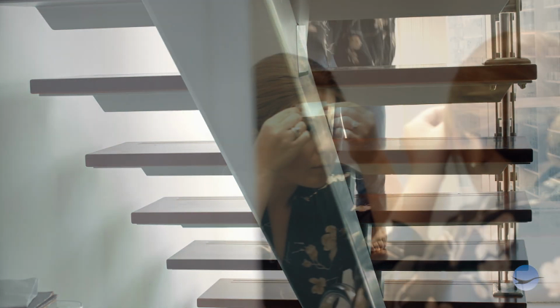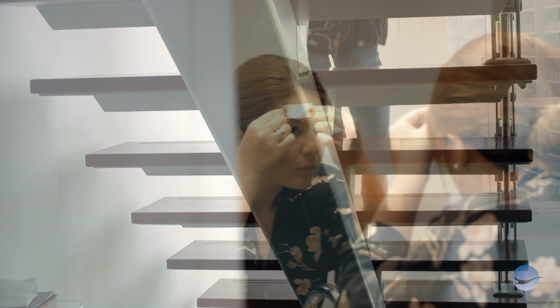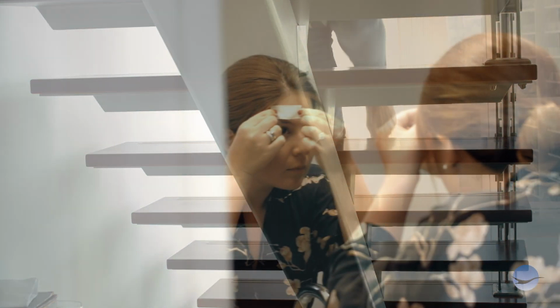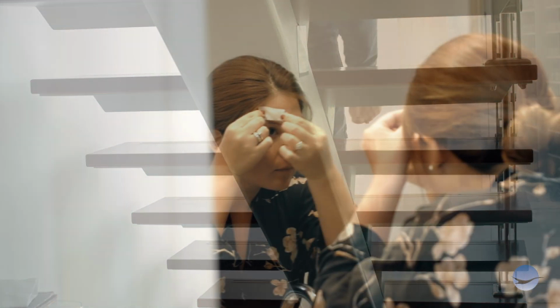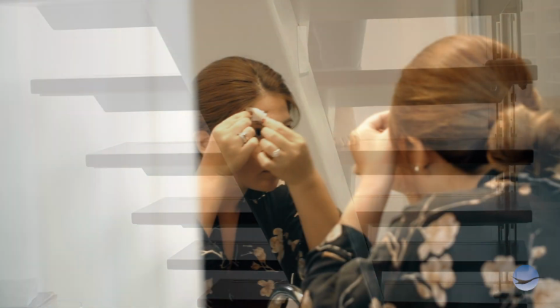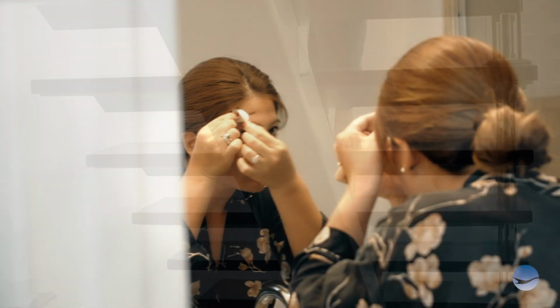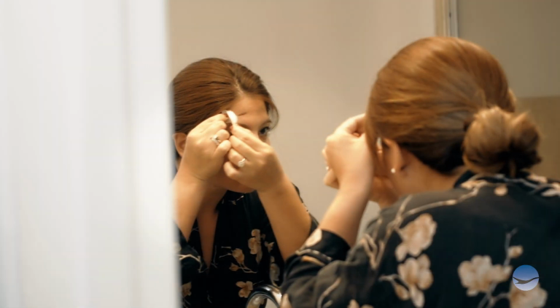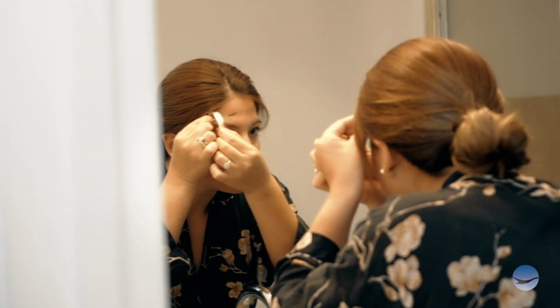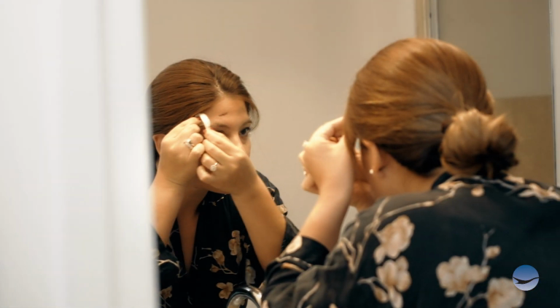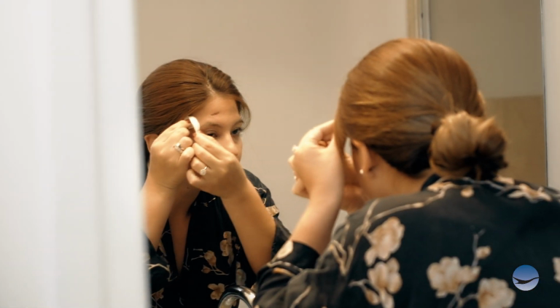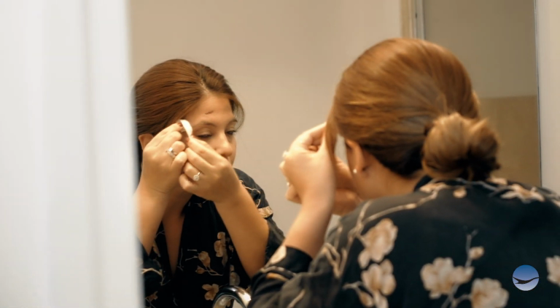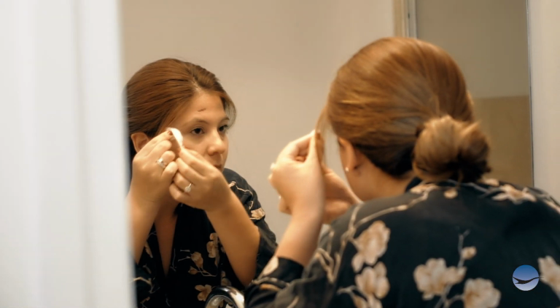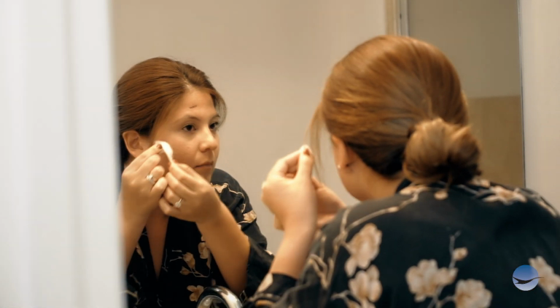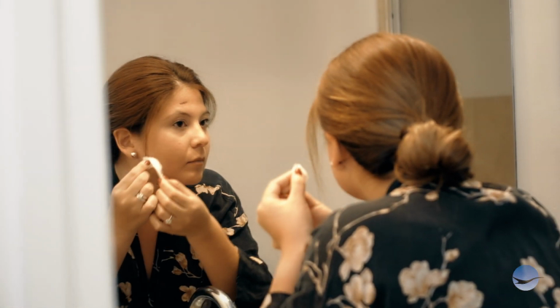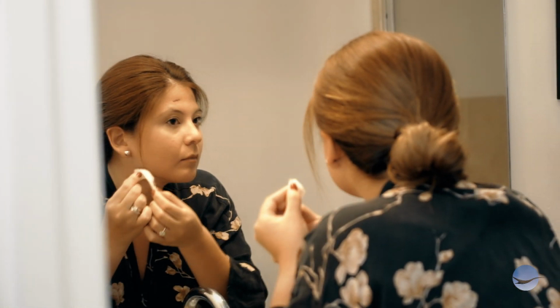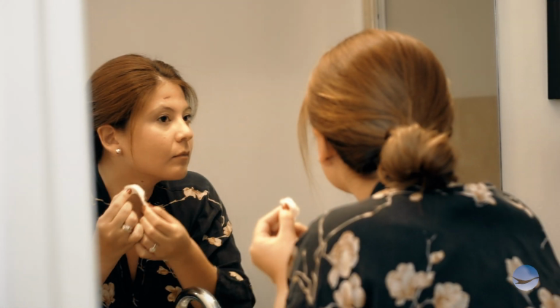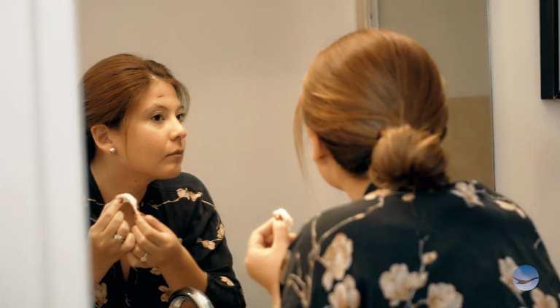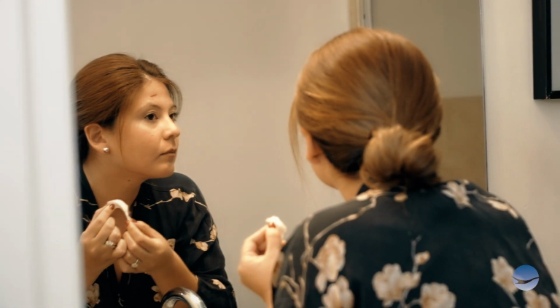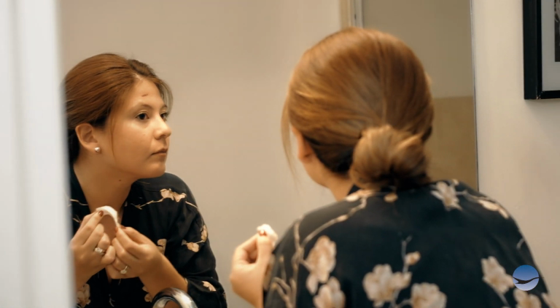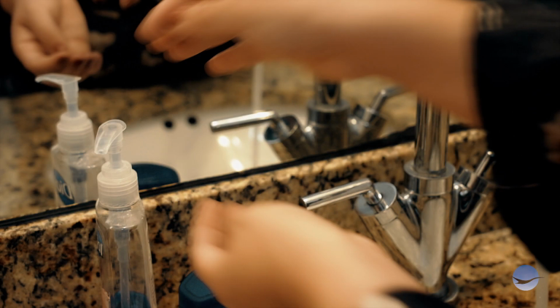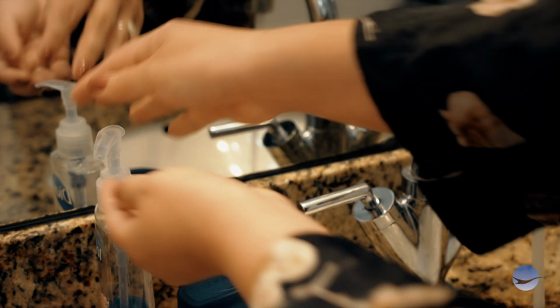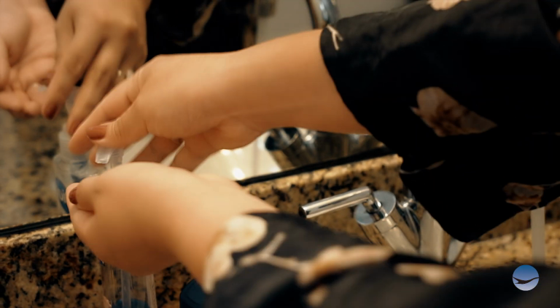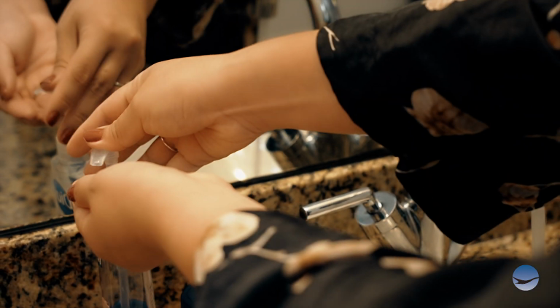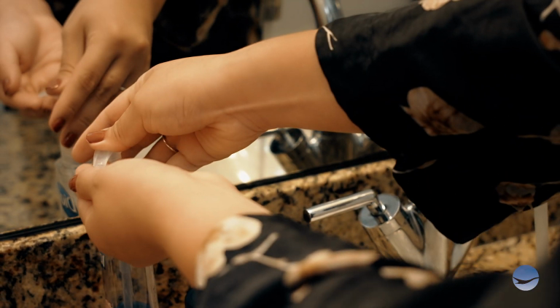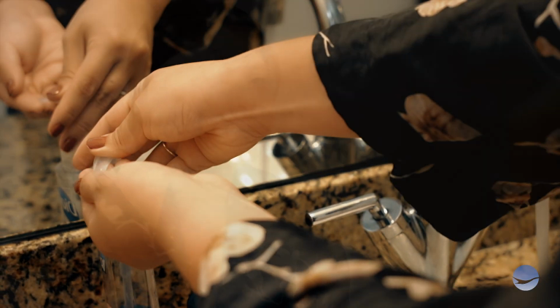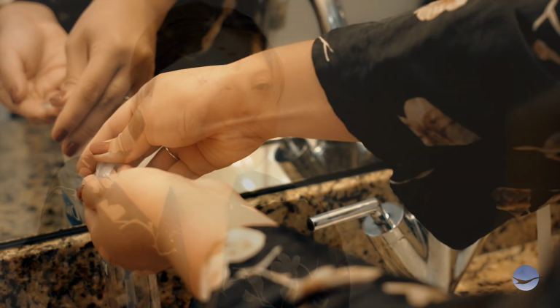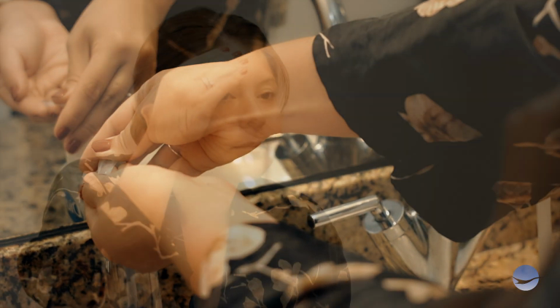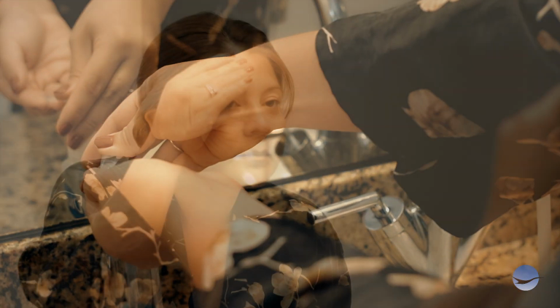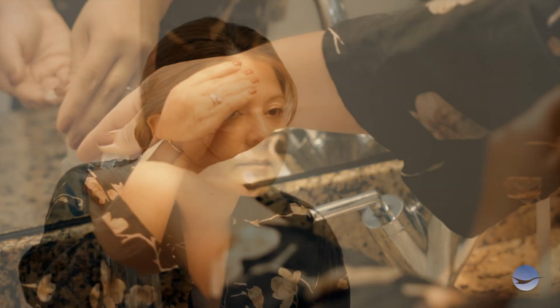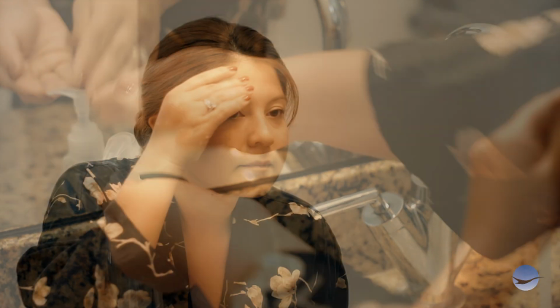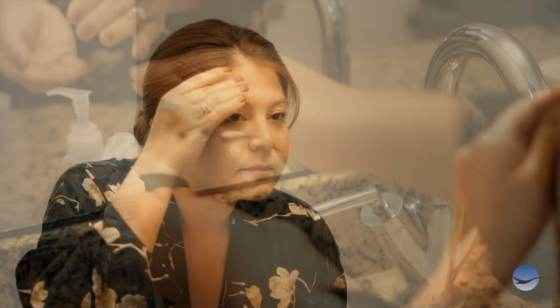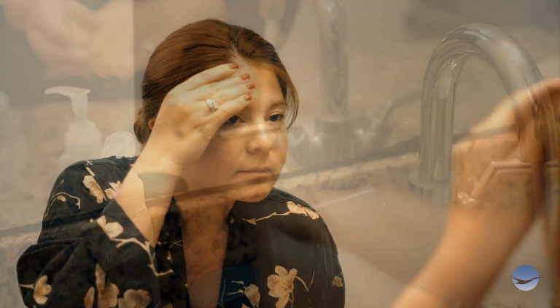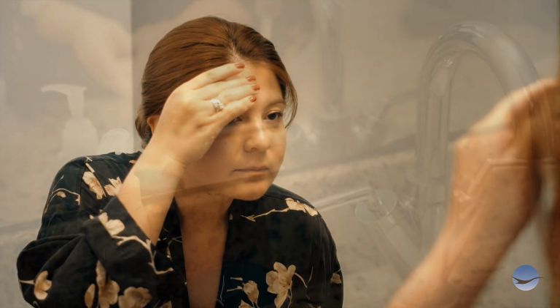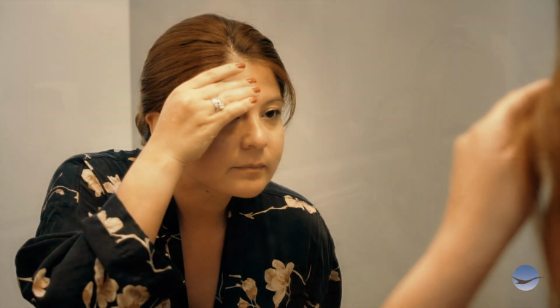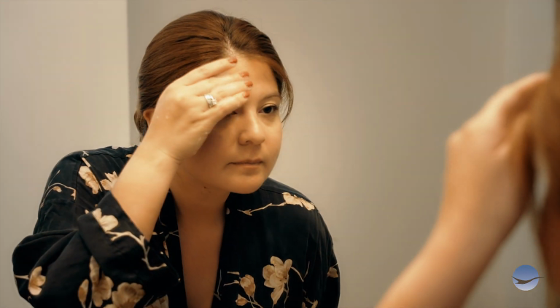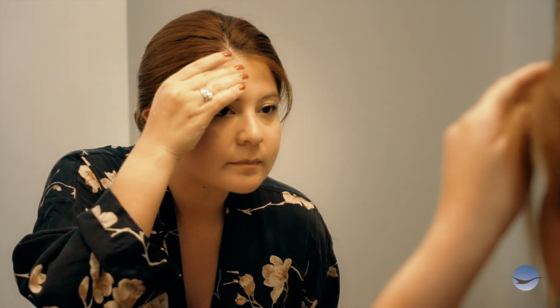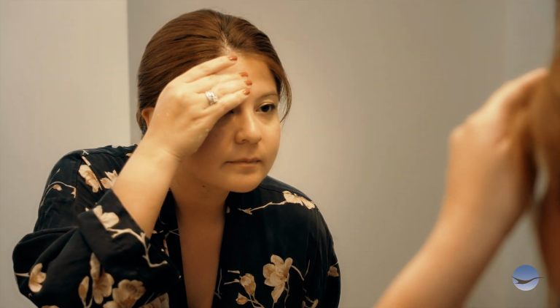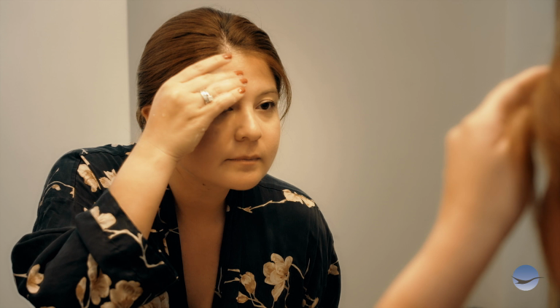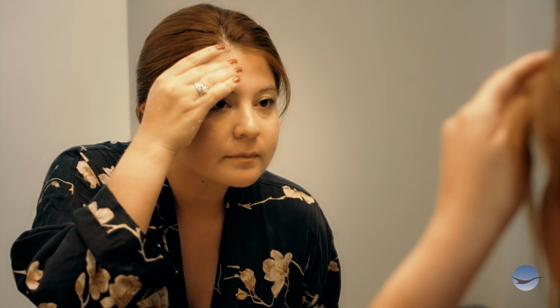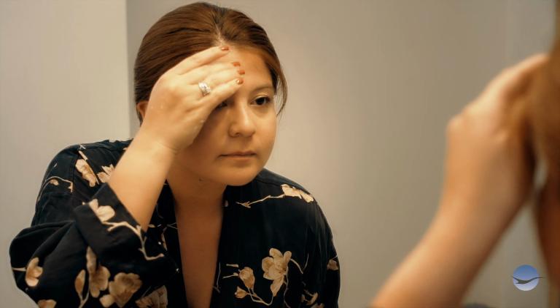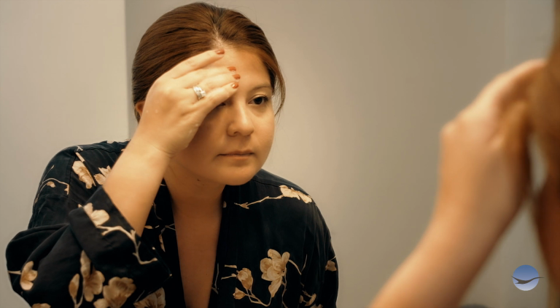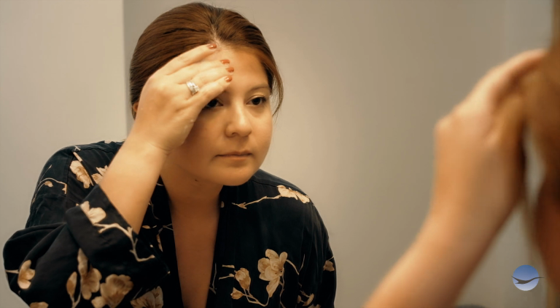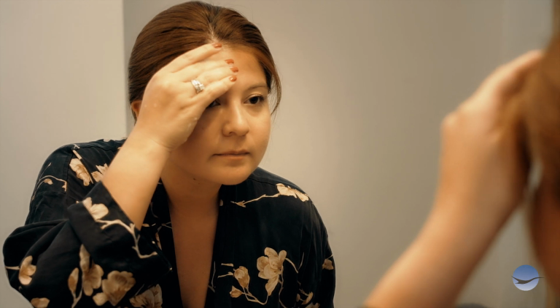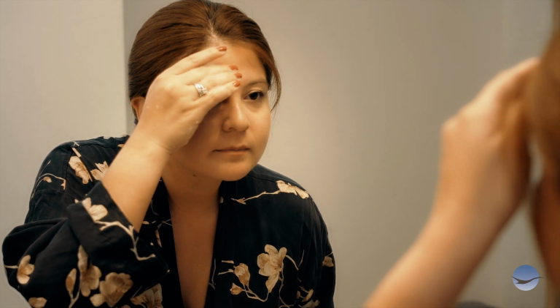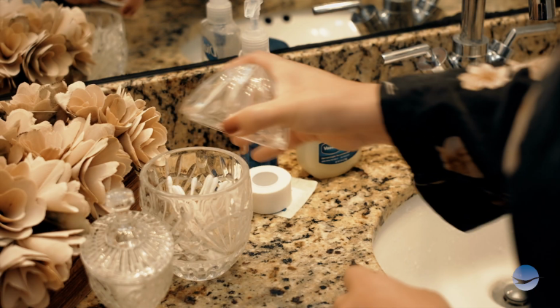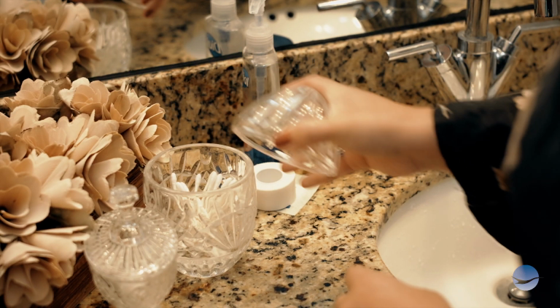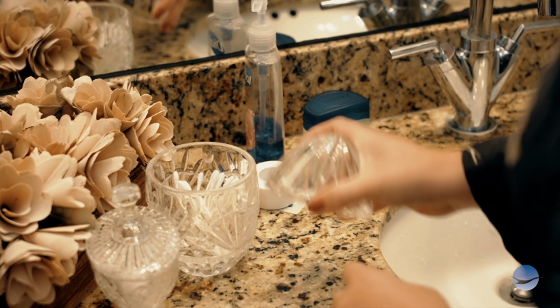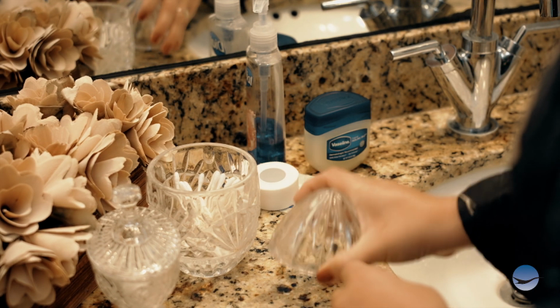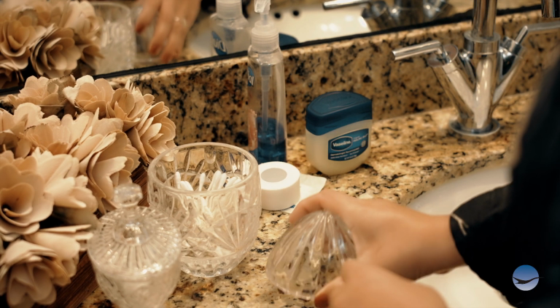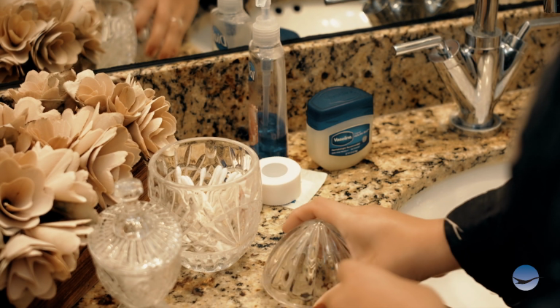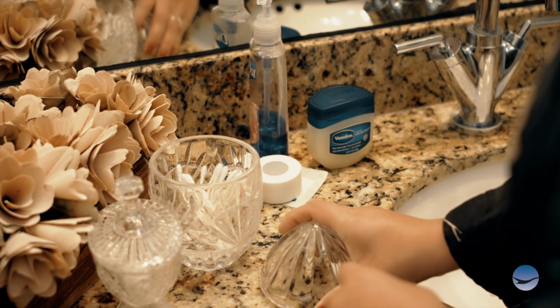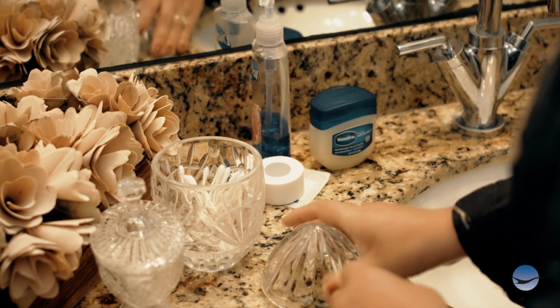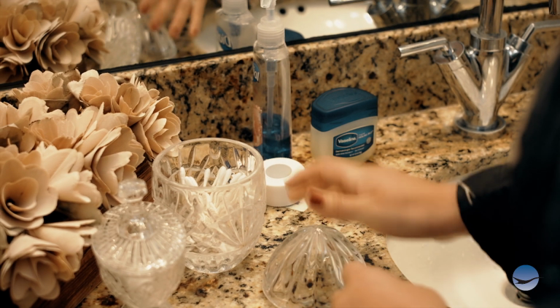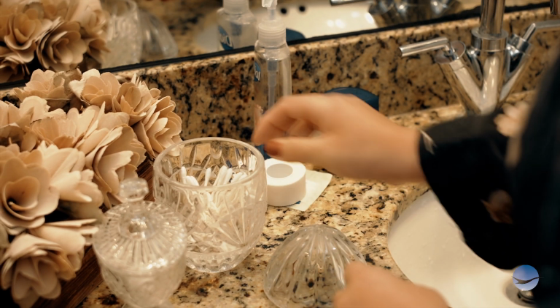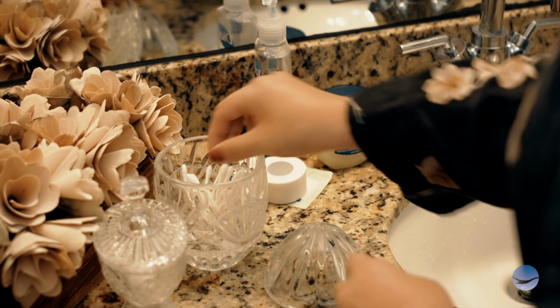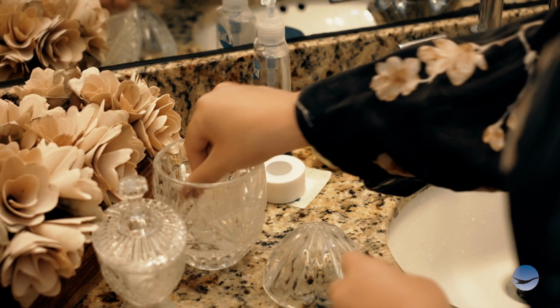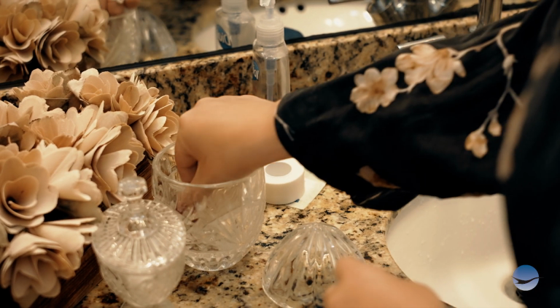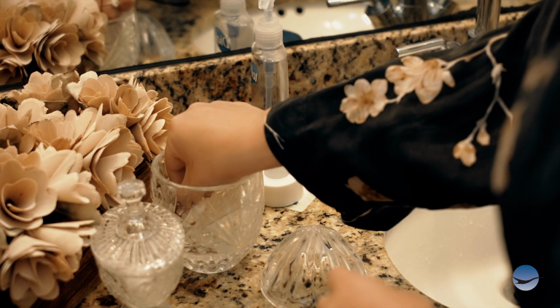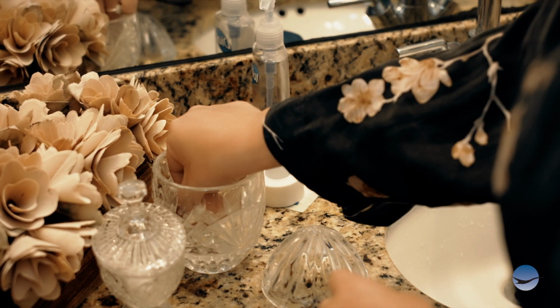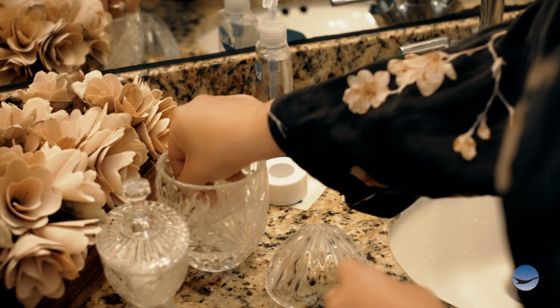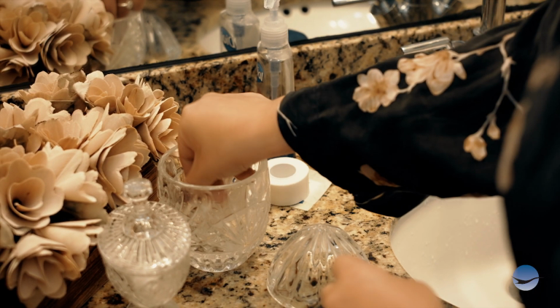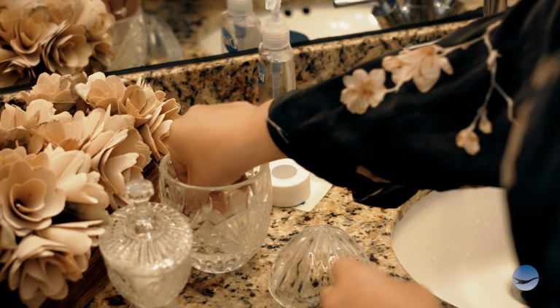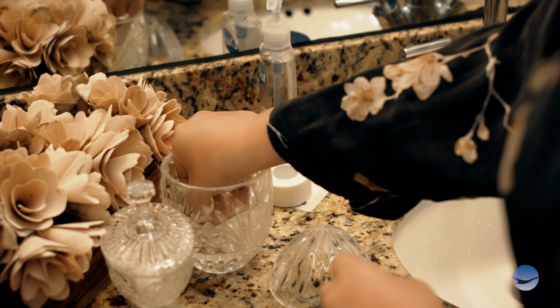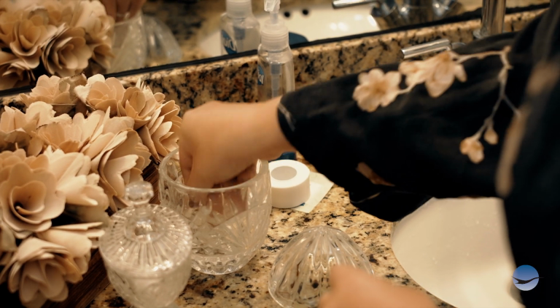Once you're permitted to remove the dressing, wash with soap and water, pat dry, apply Vaseline, and a dry dressing.